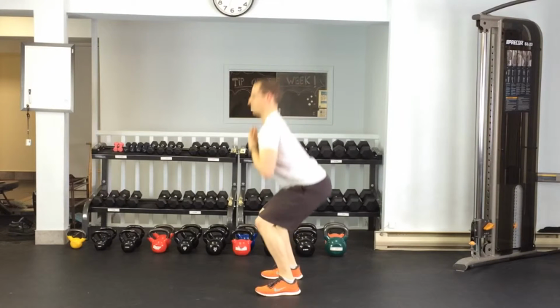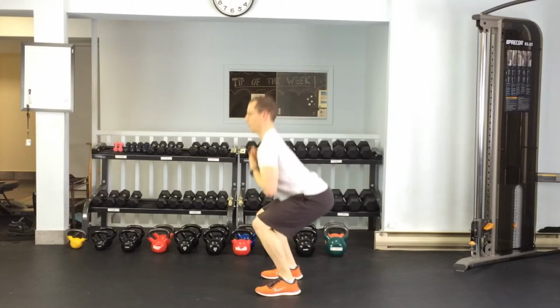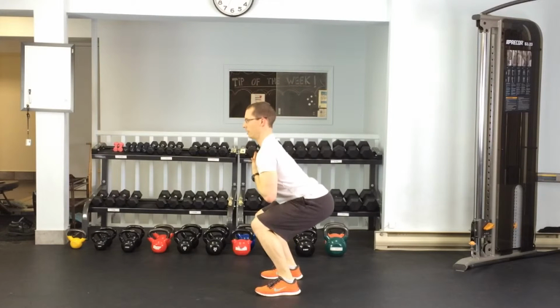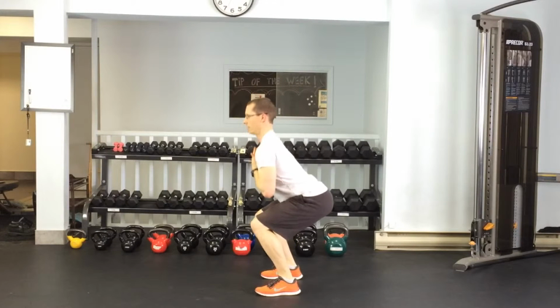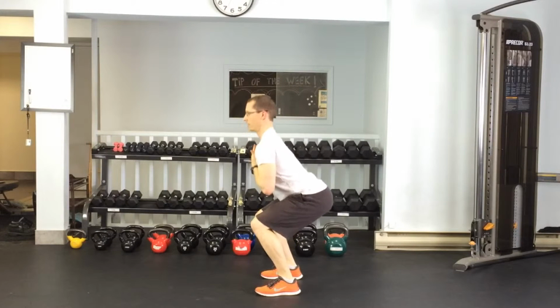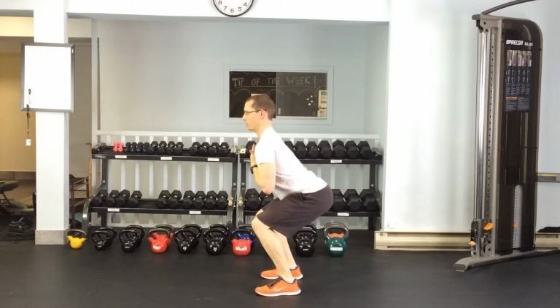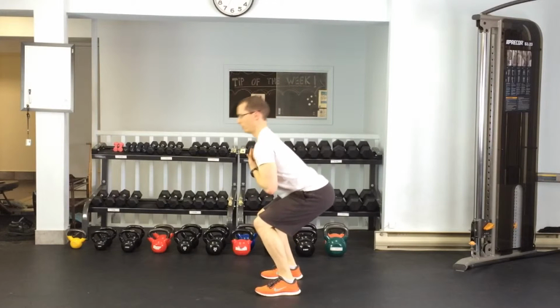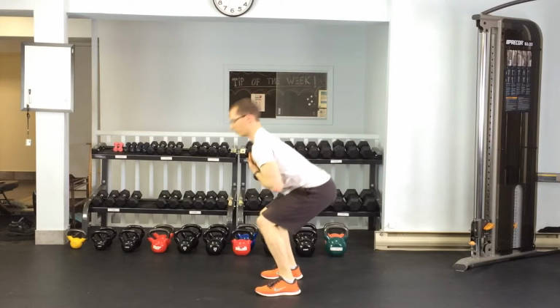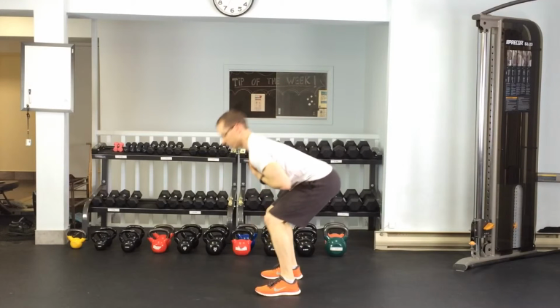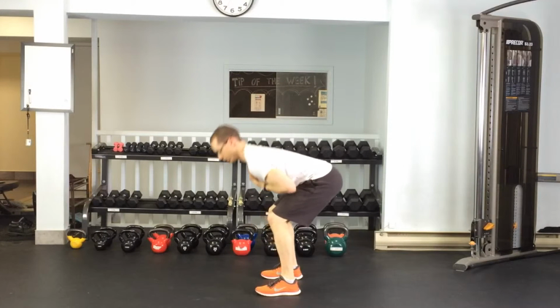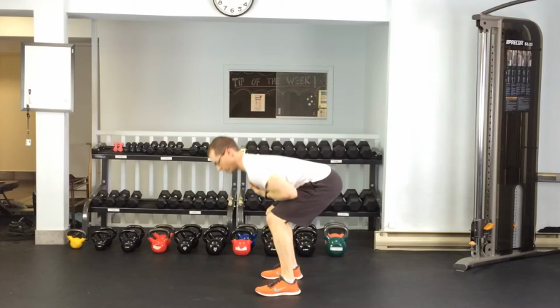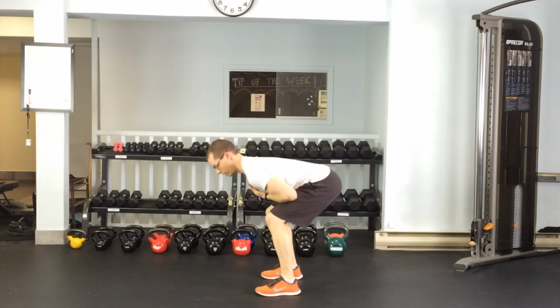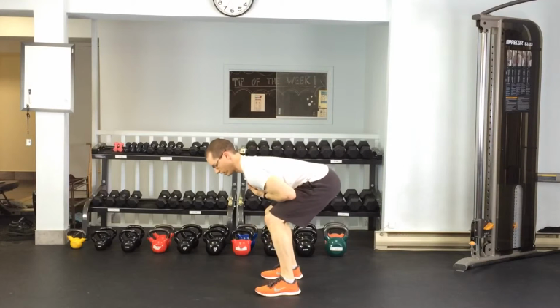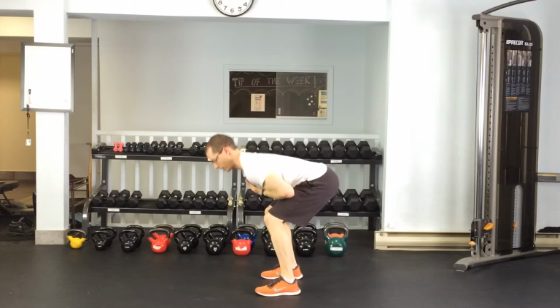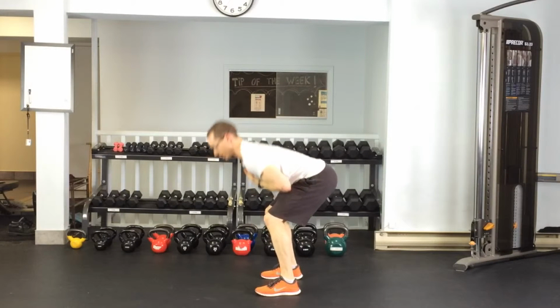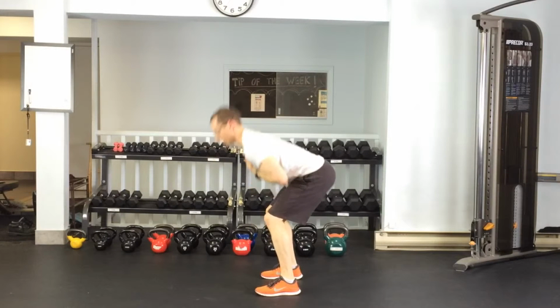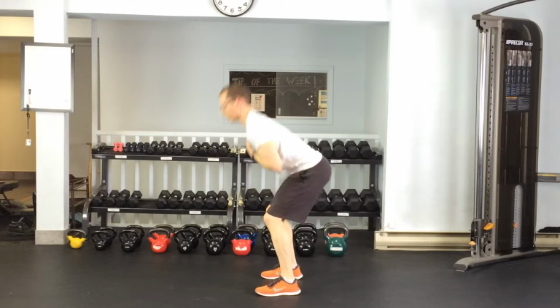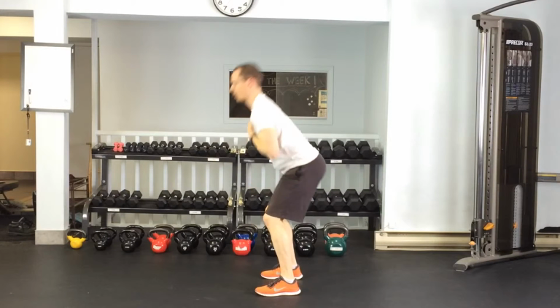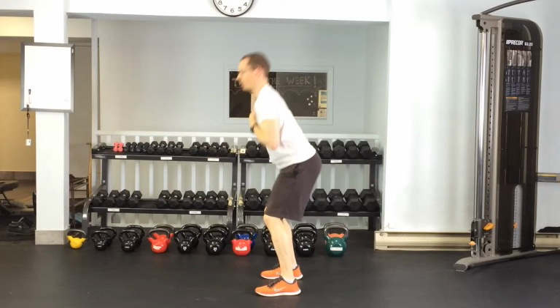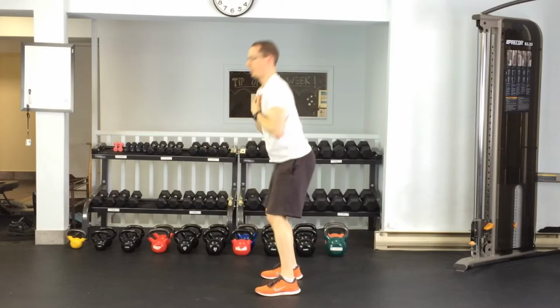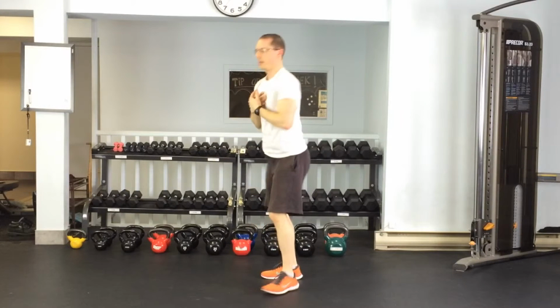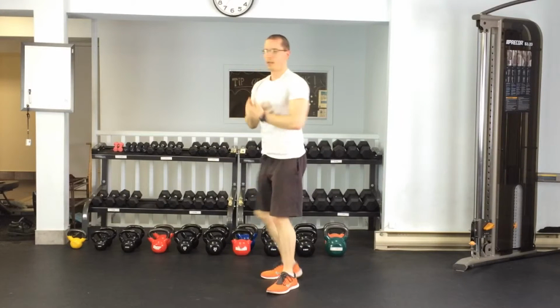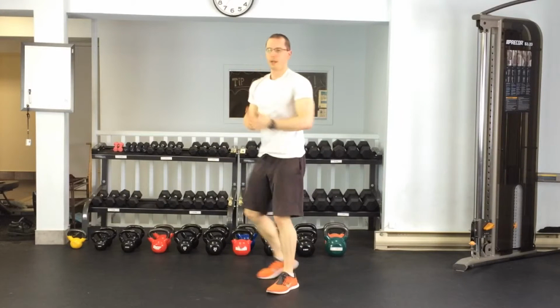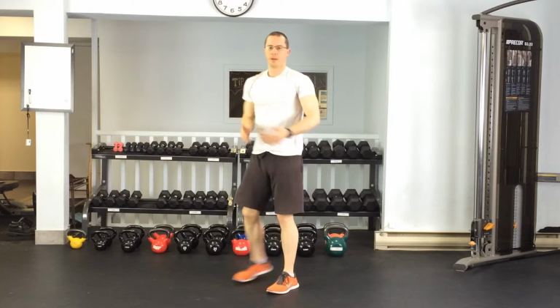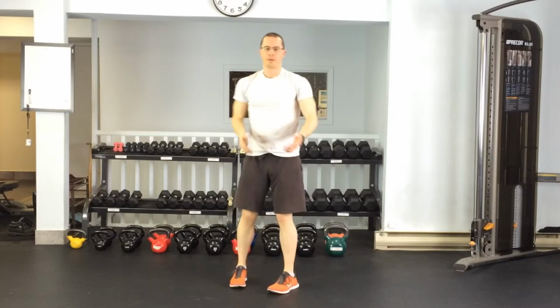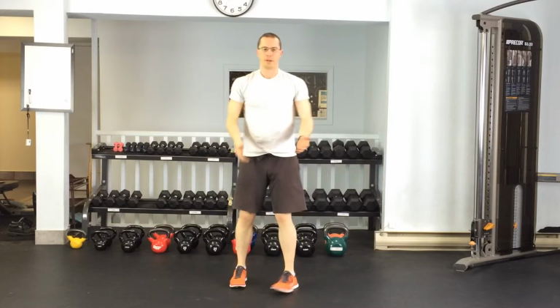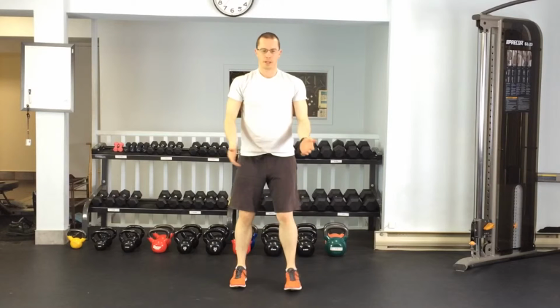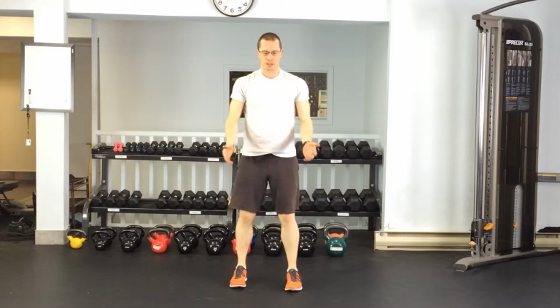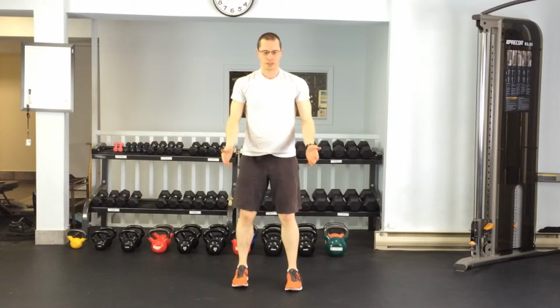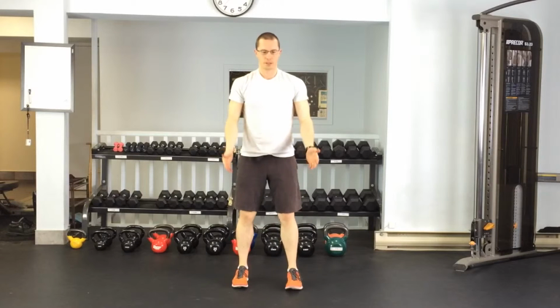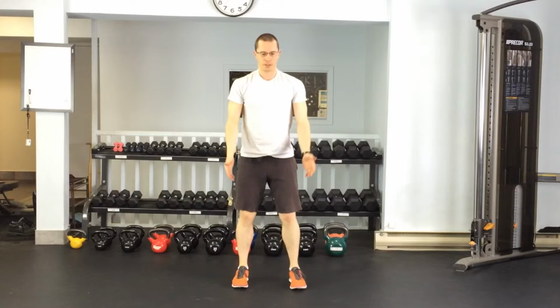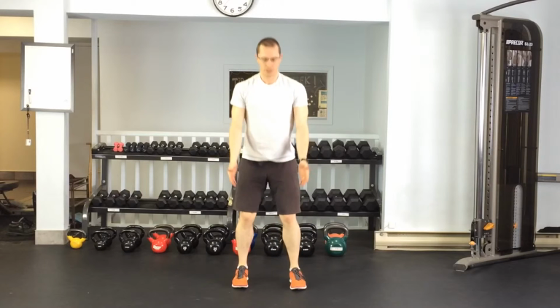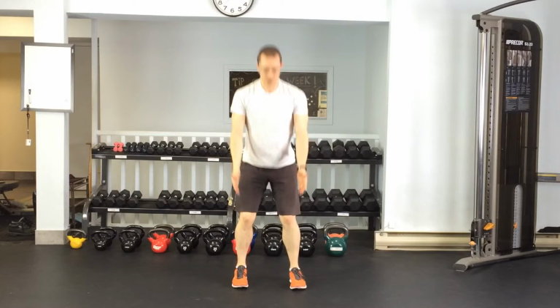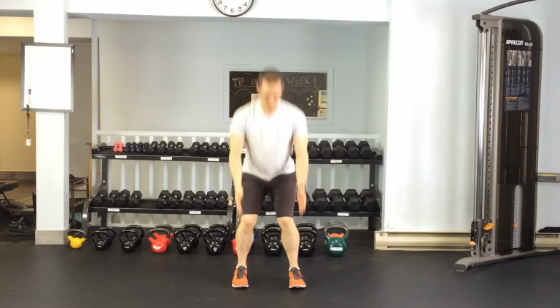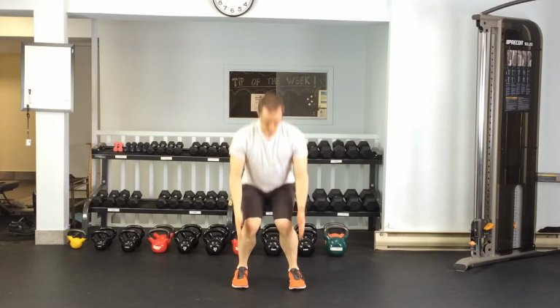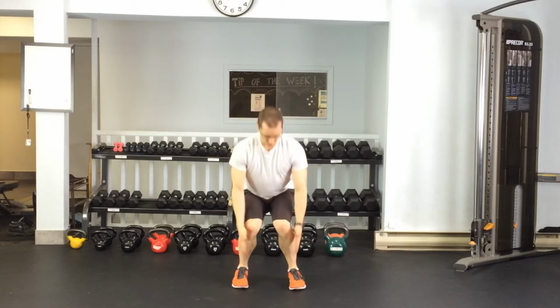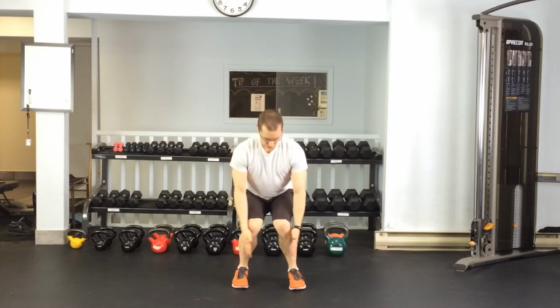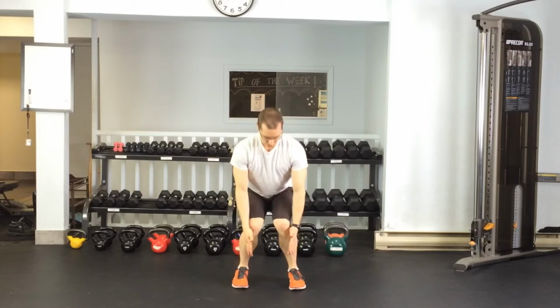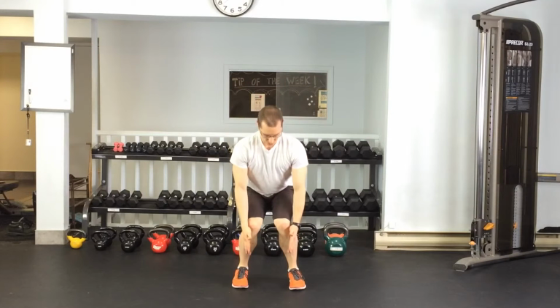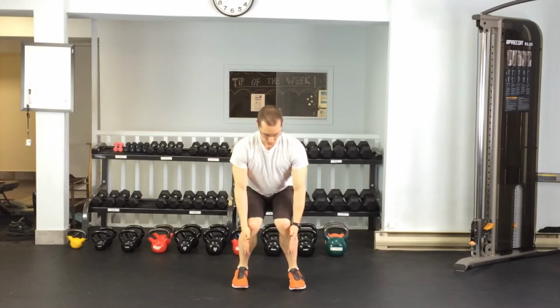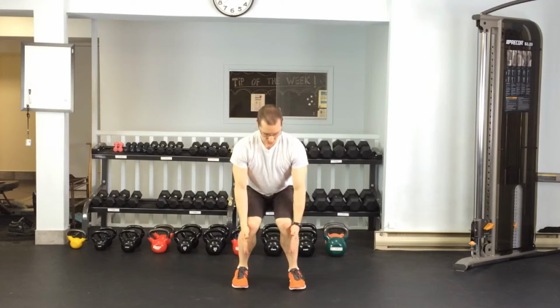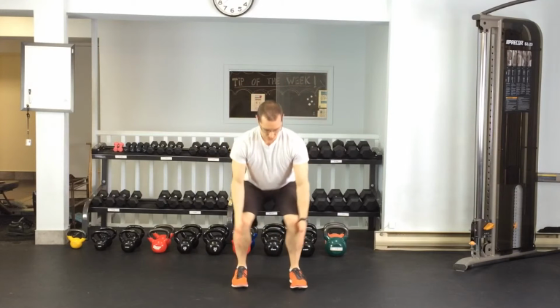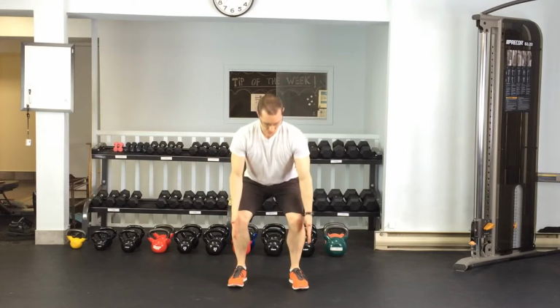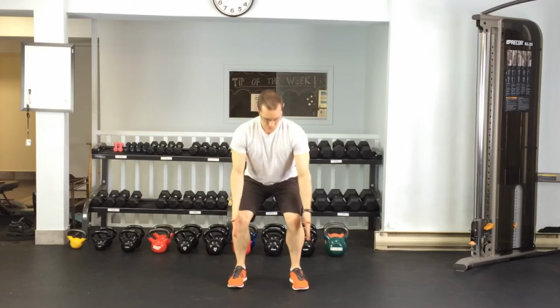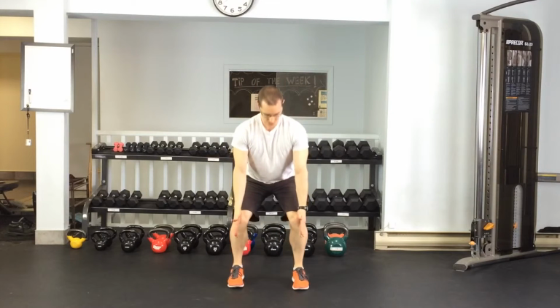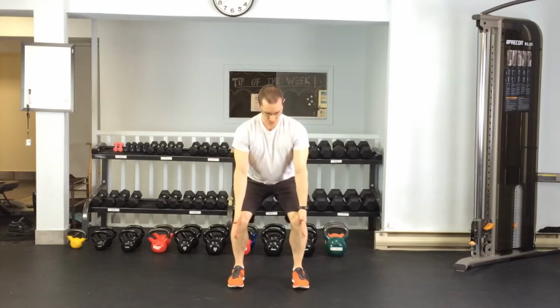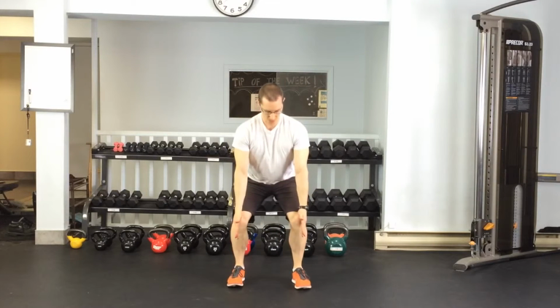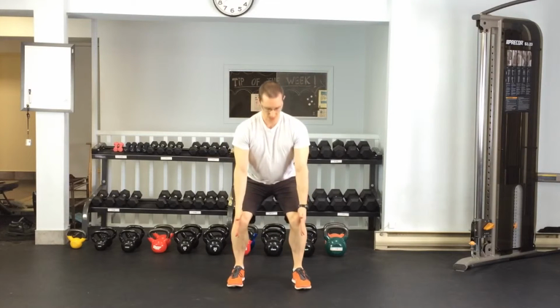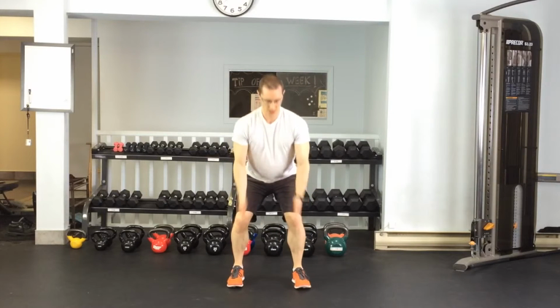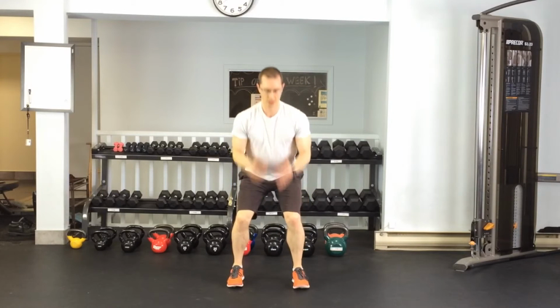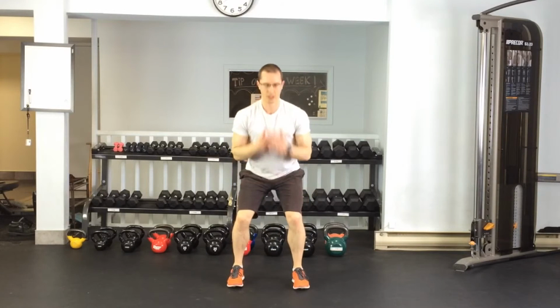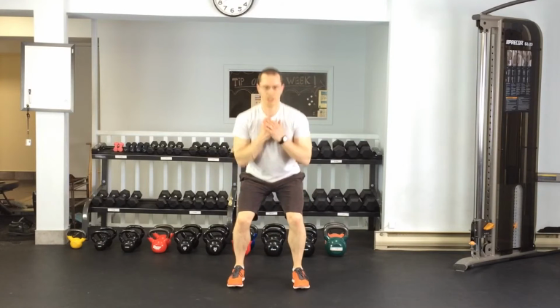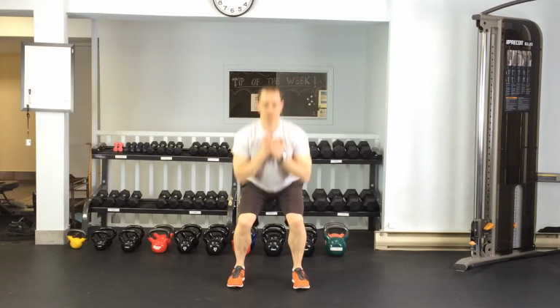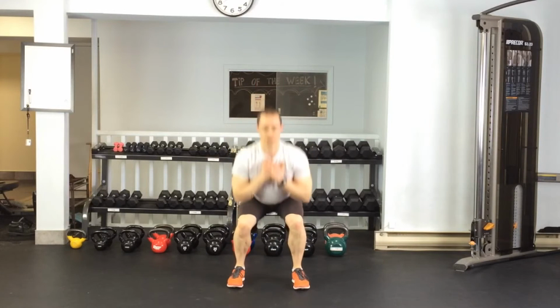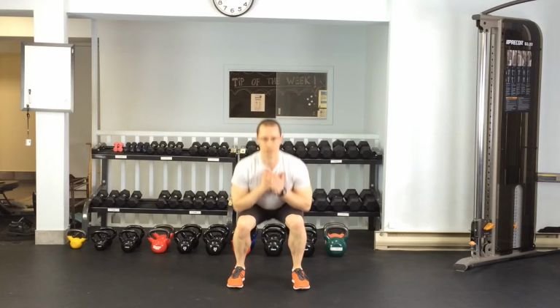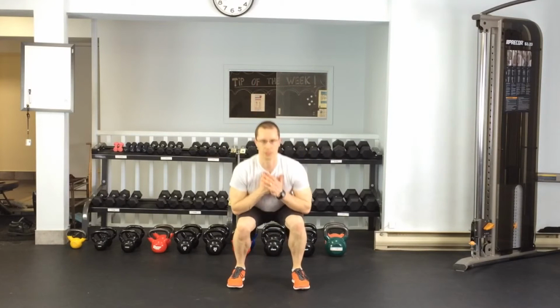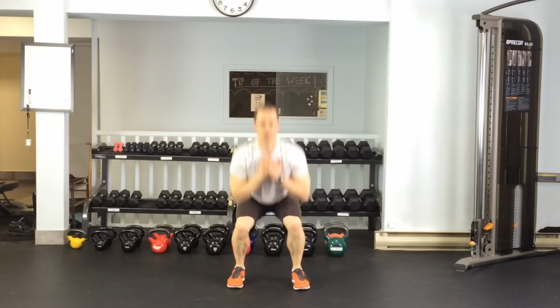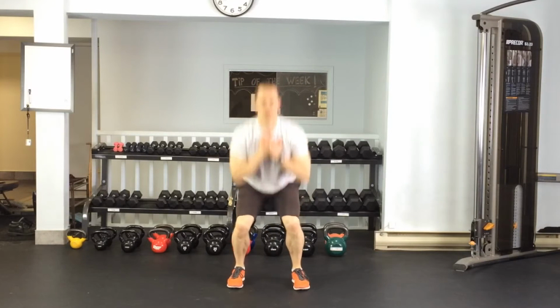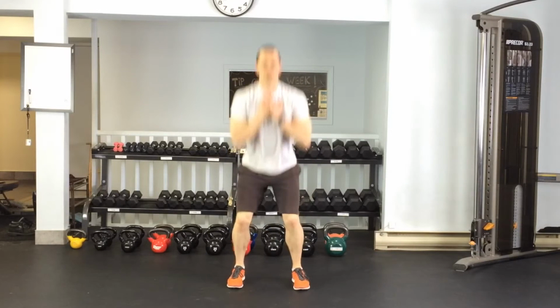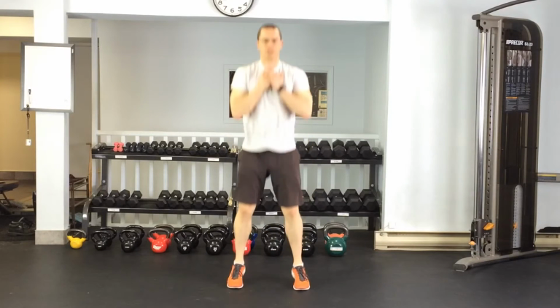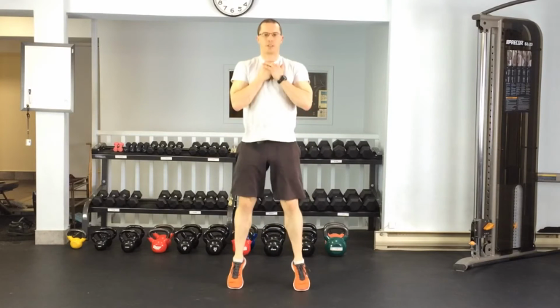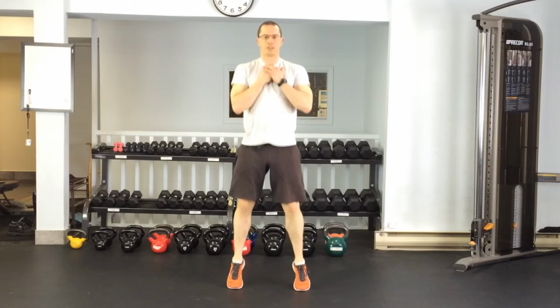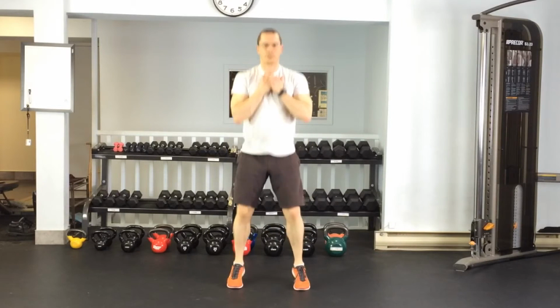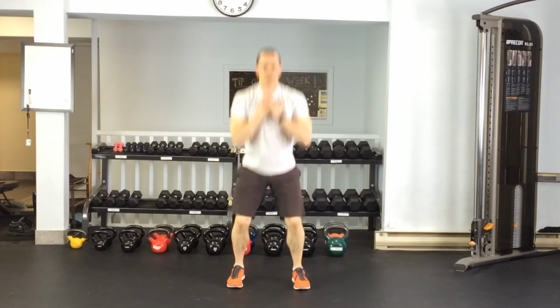Make sure, like a squat, you don't bend at the hips — you're staying up tall. And make sure the knees aren't caving in towards each other.